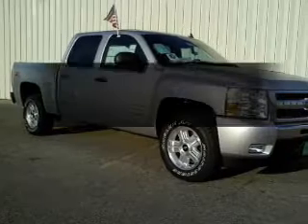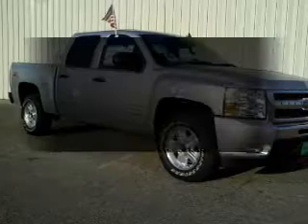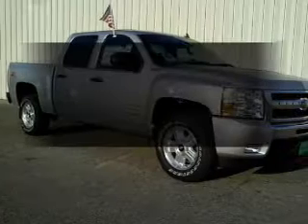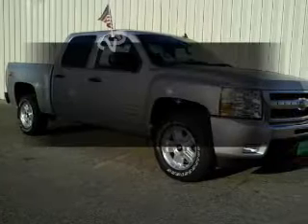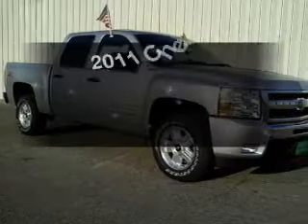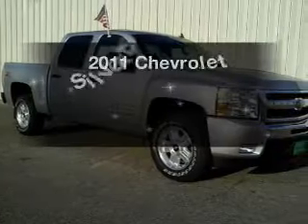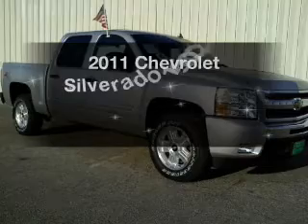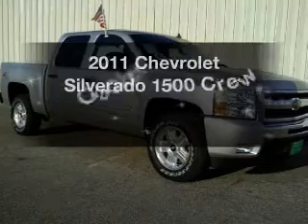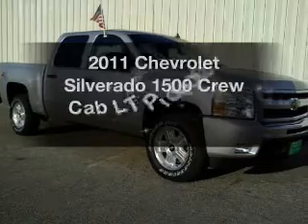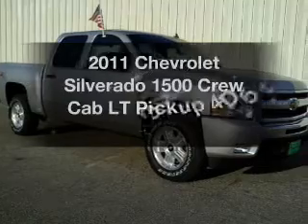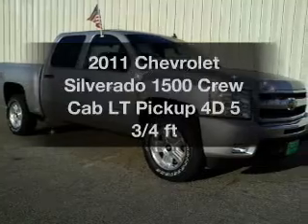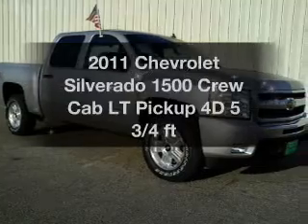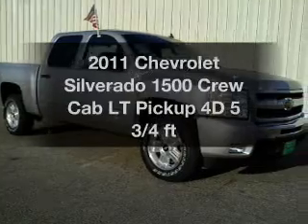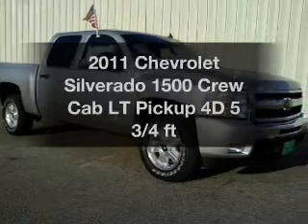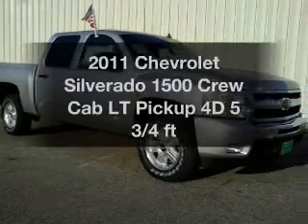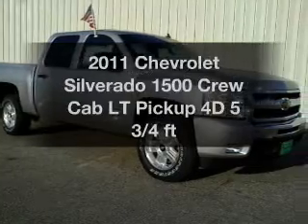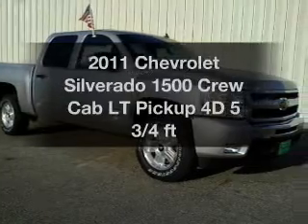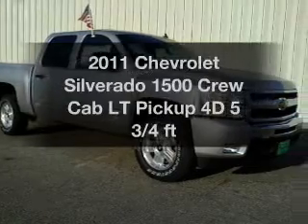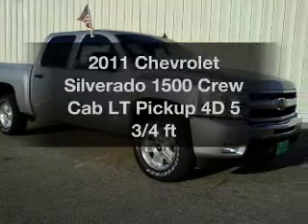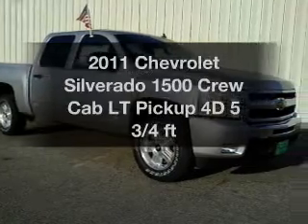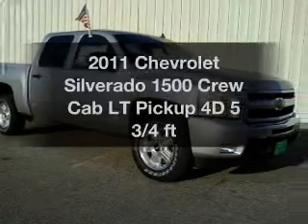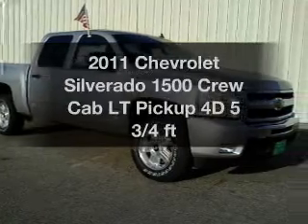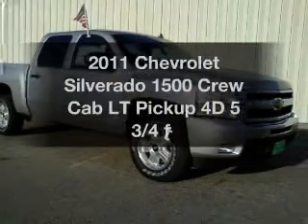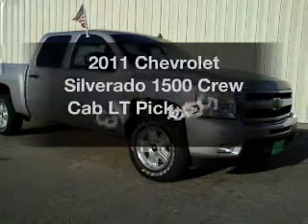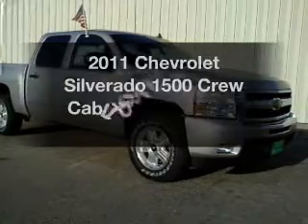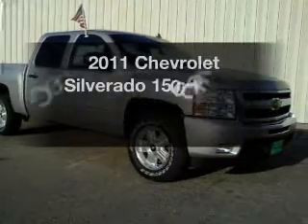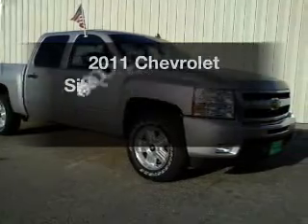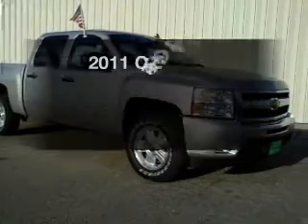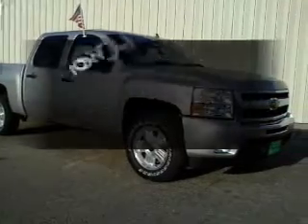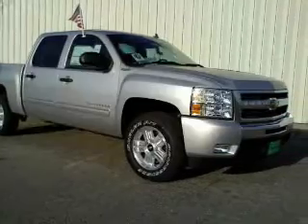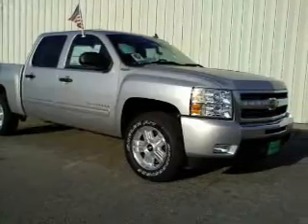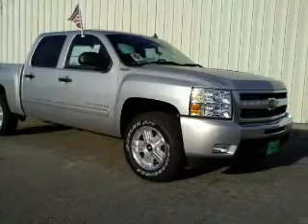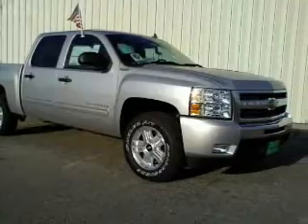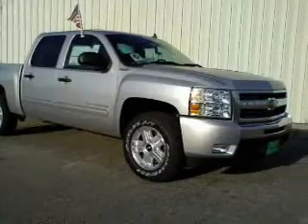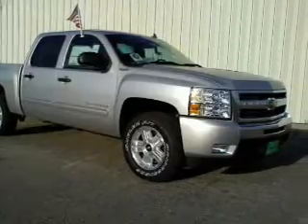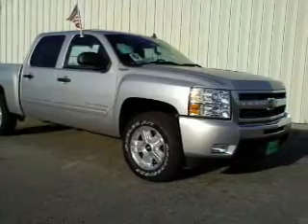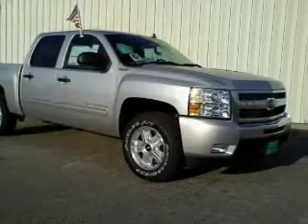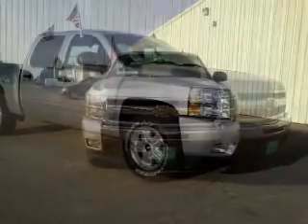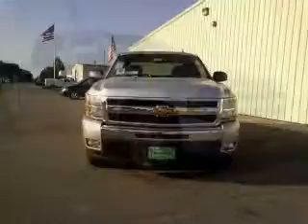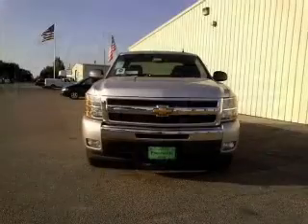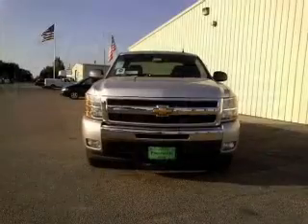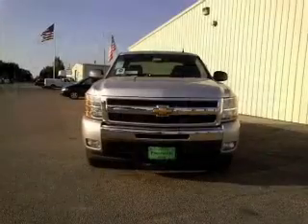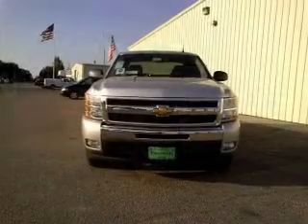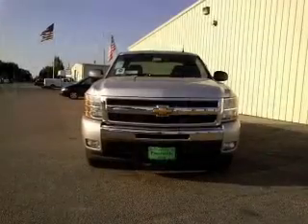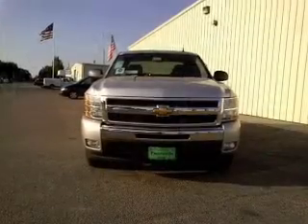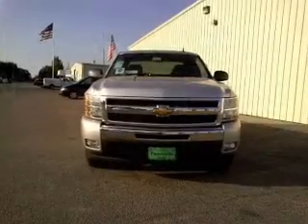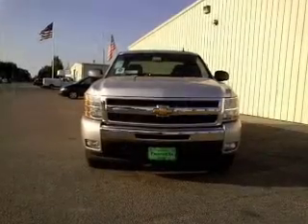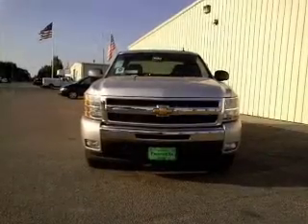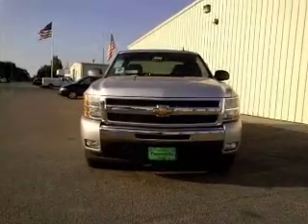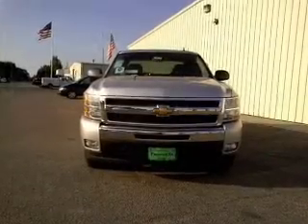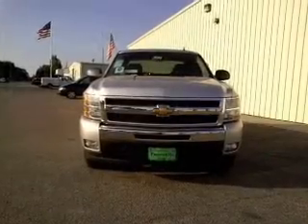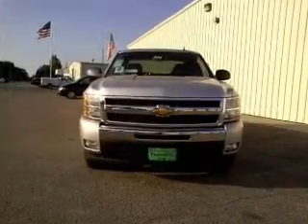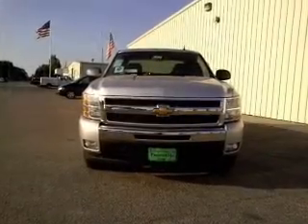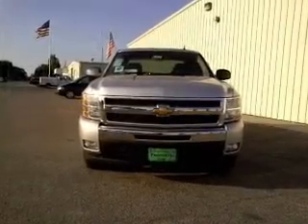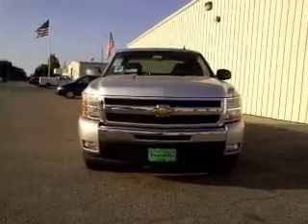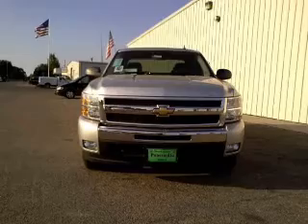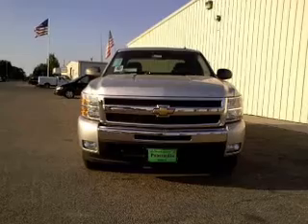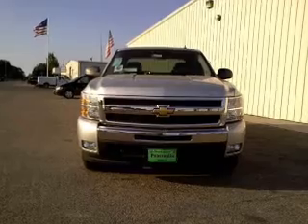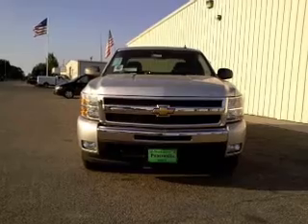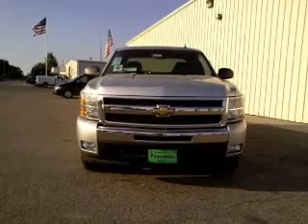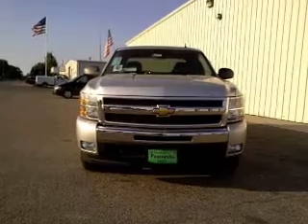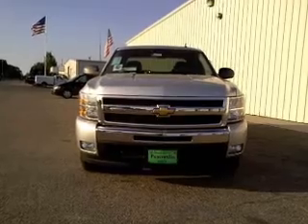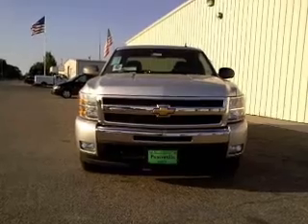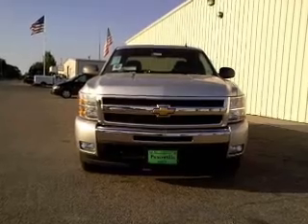If you're looking for a first-rate auto, this one could be yours today. With a reliable engine connected to a smooth shifting automatic transmission.